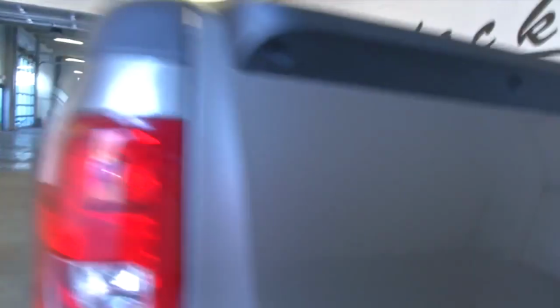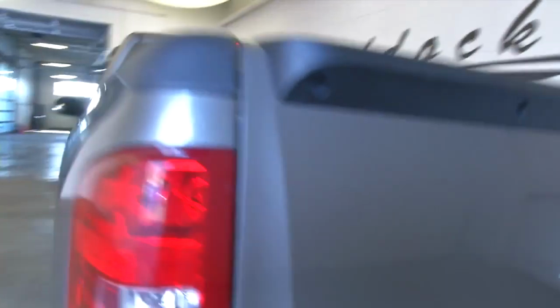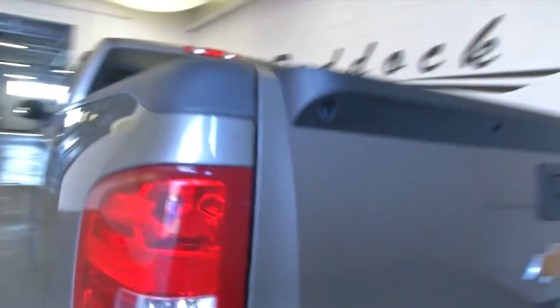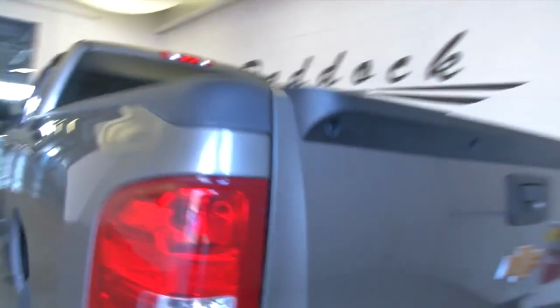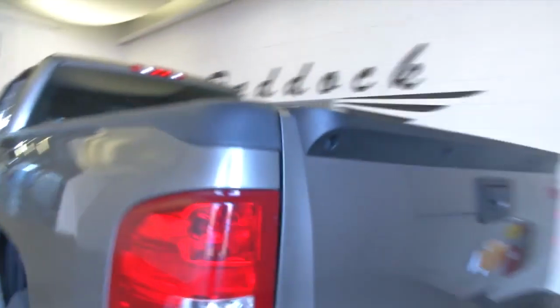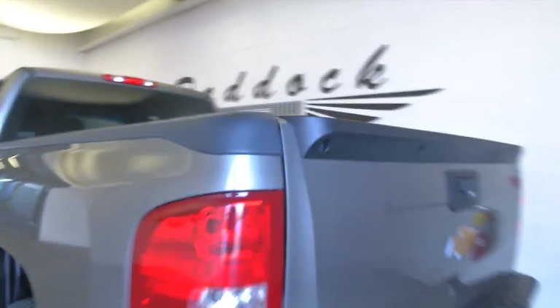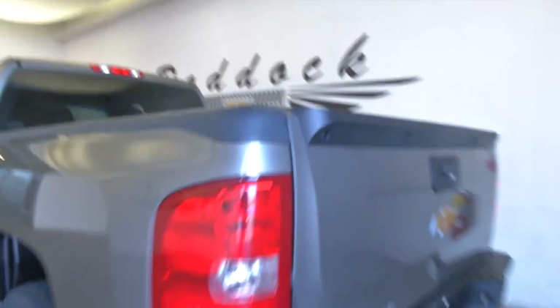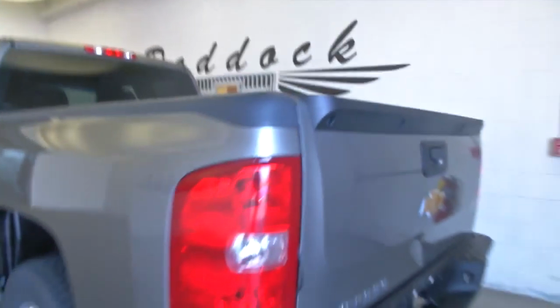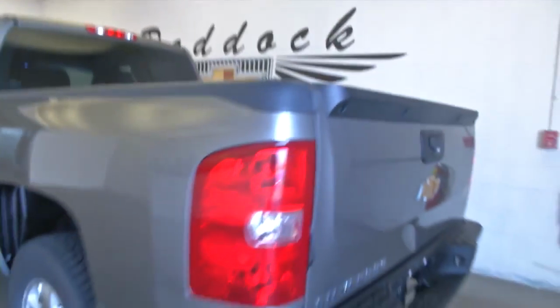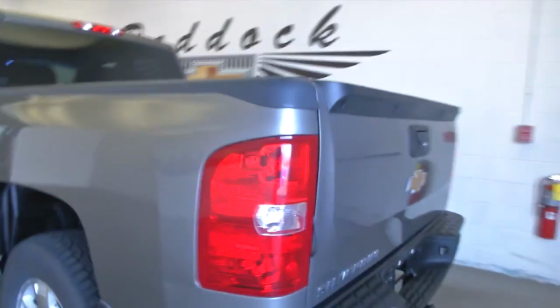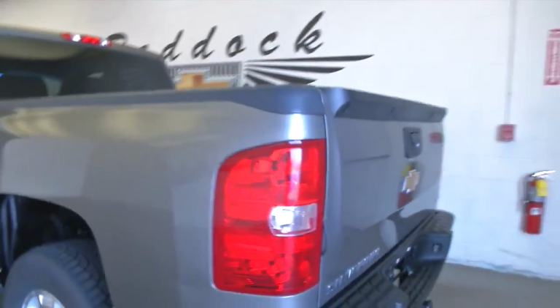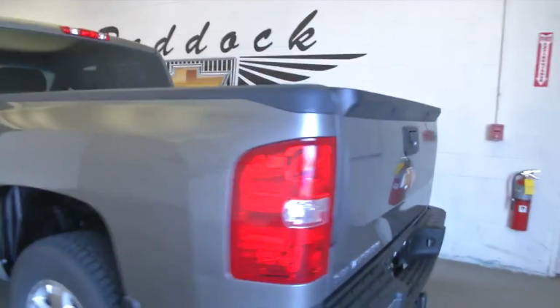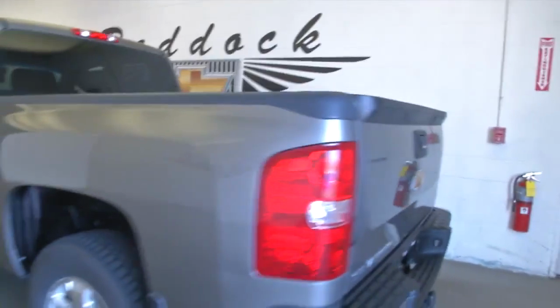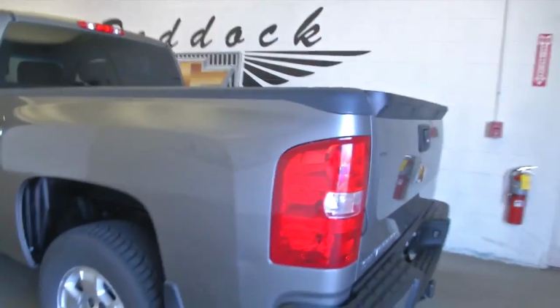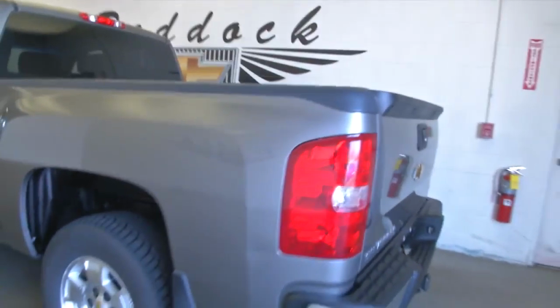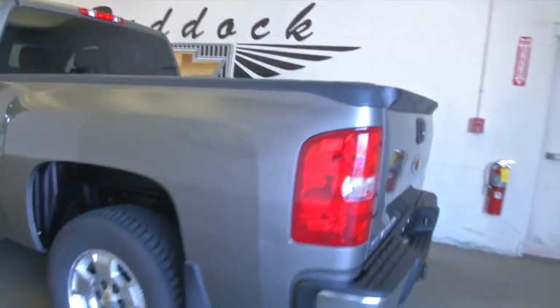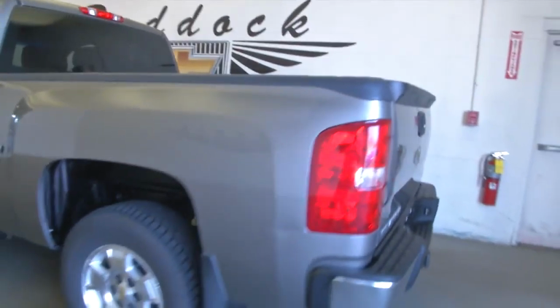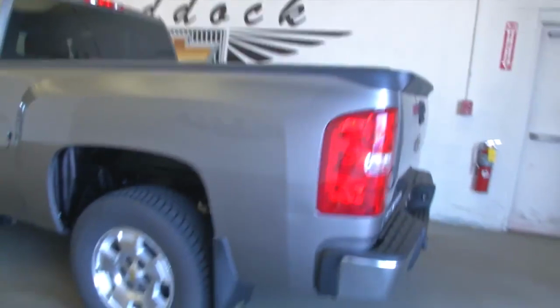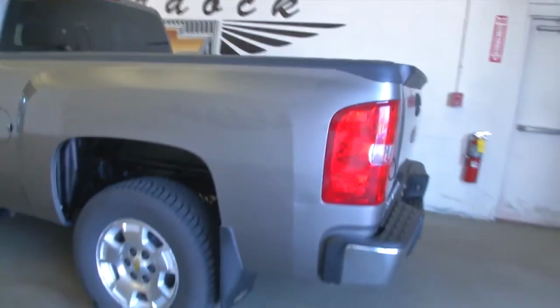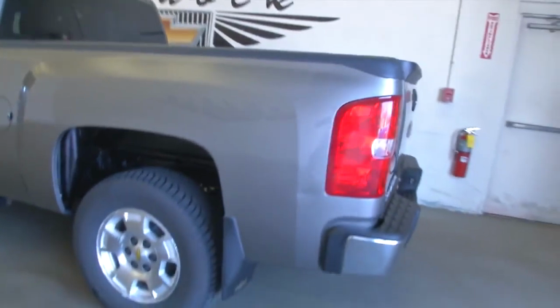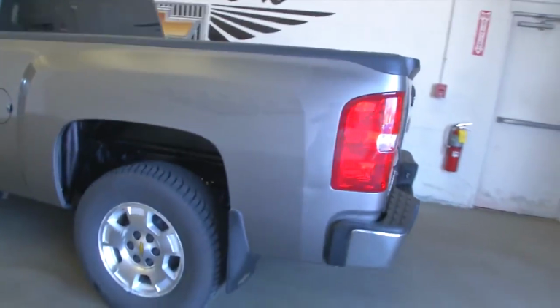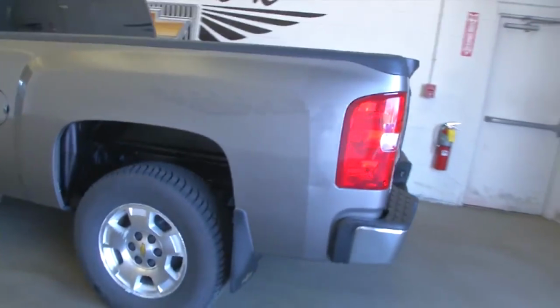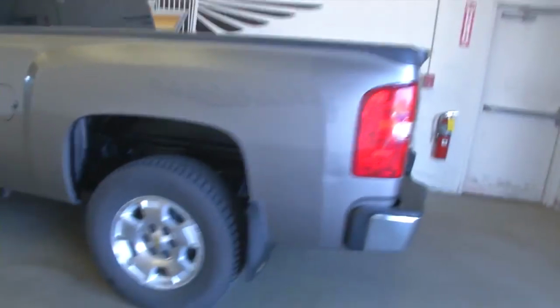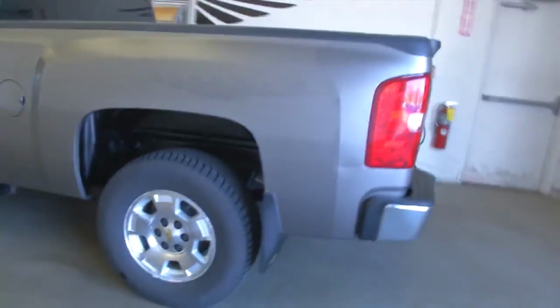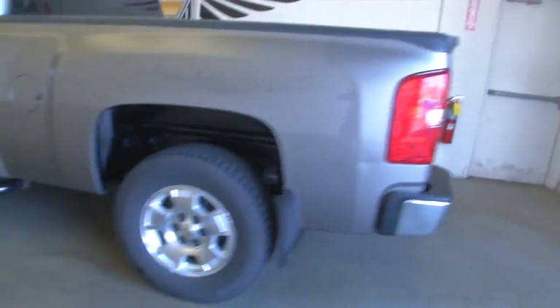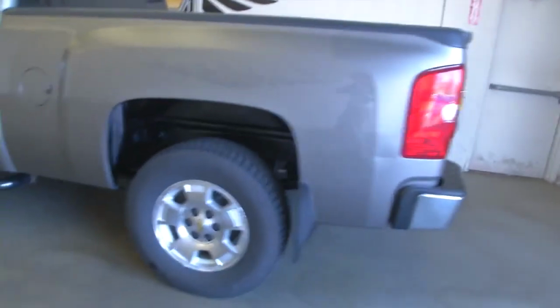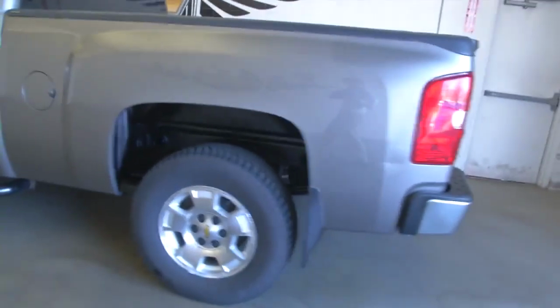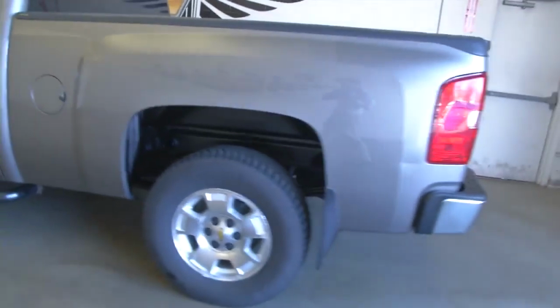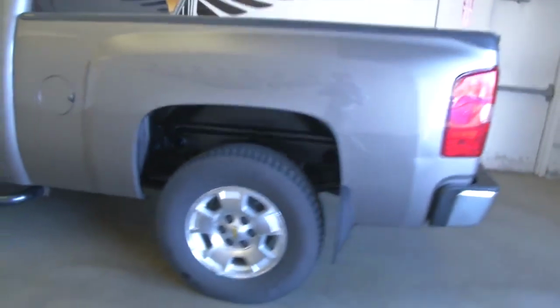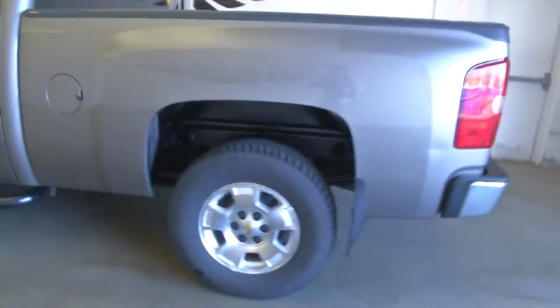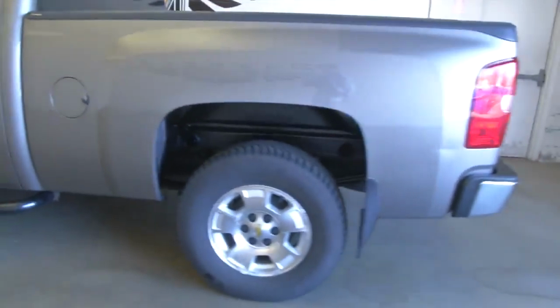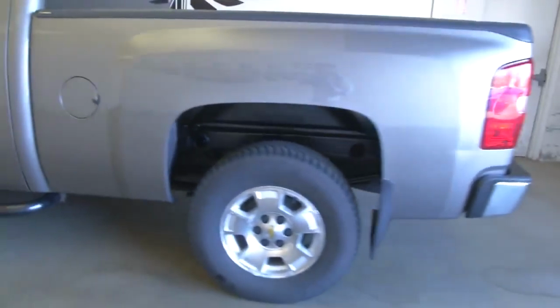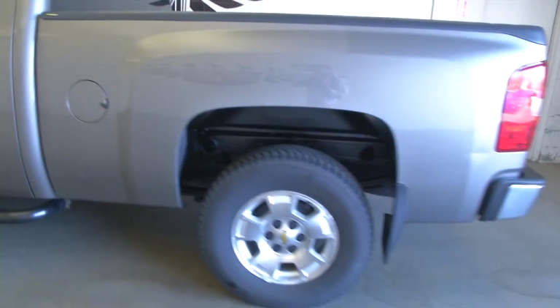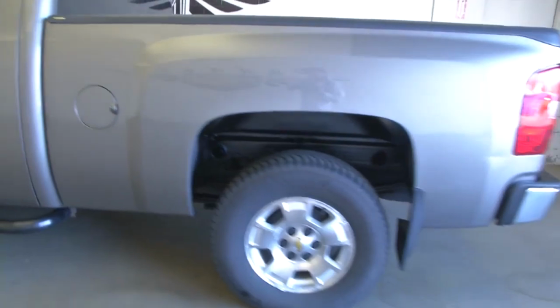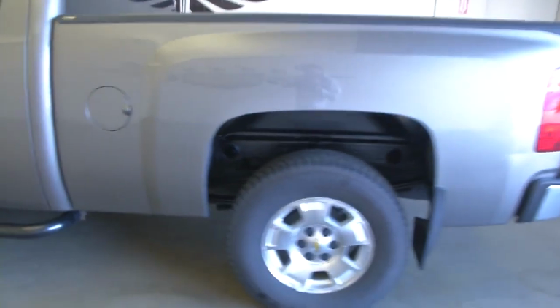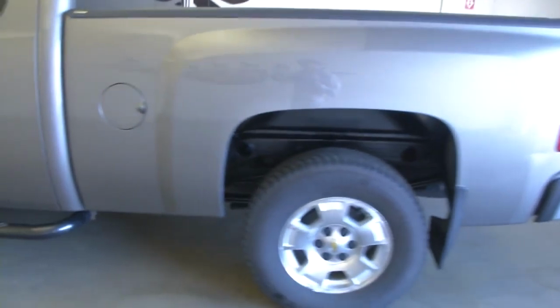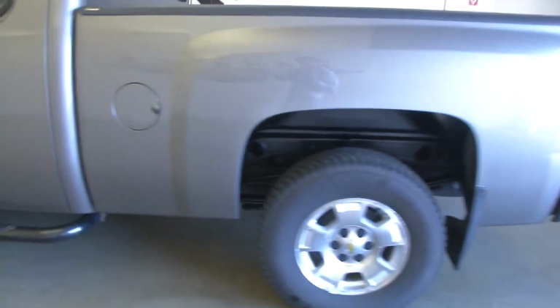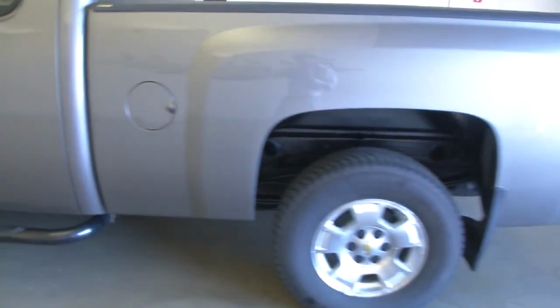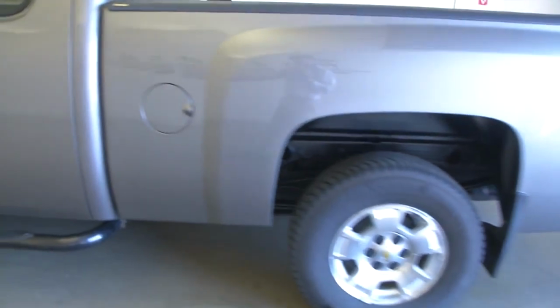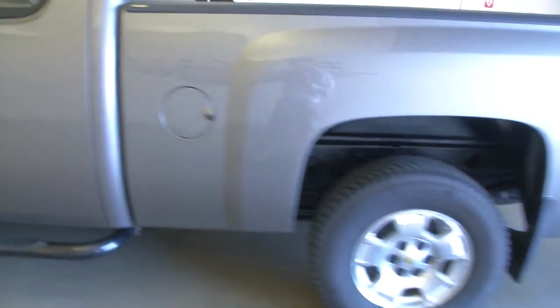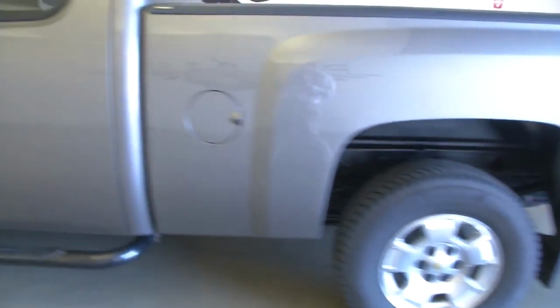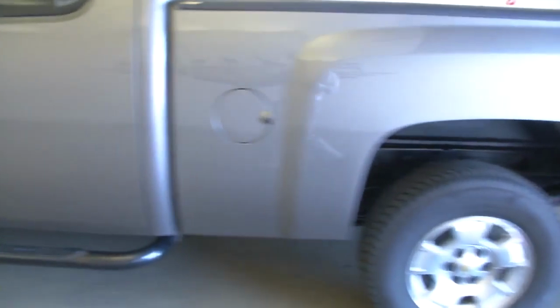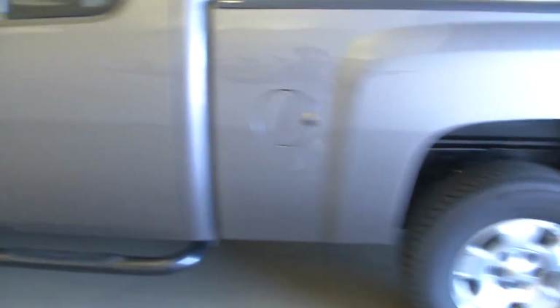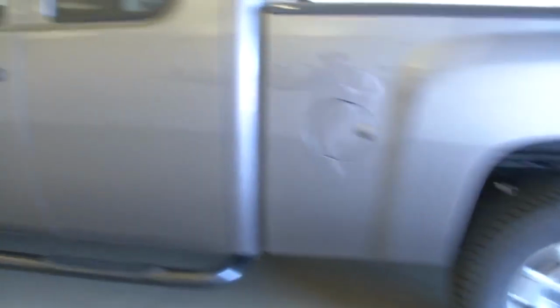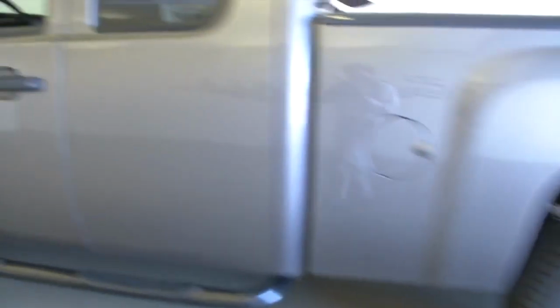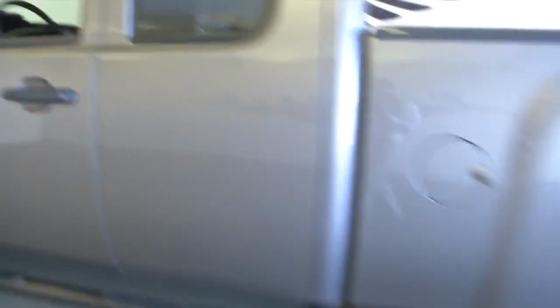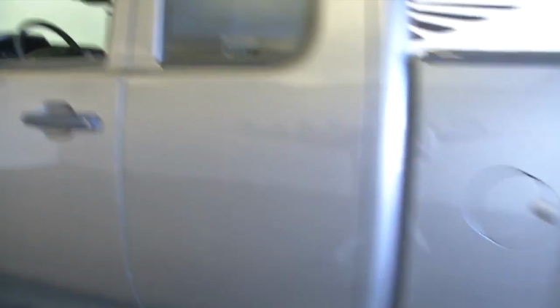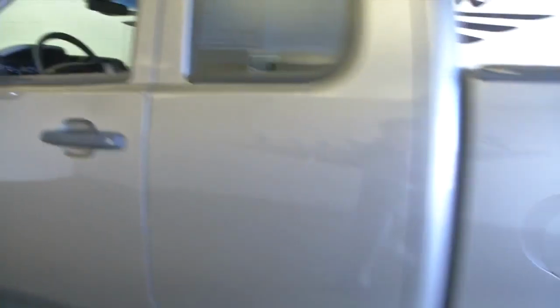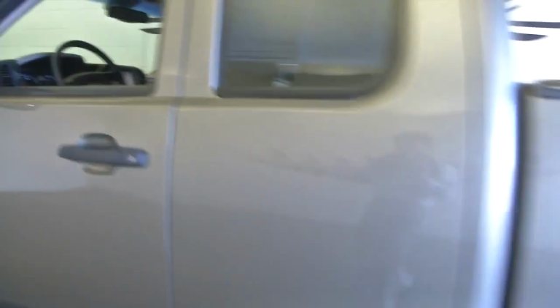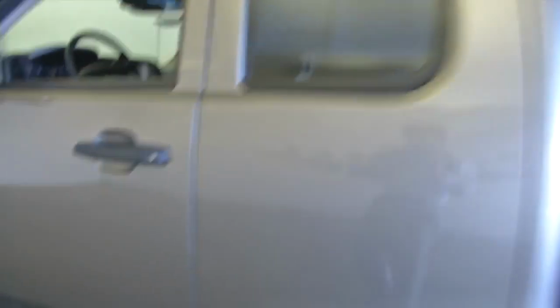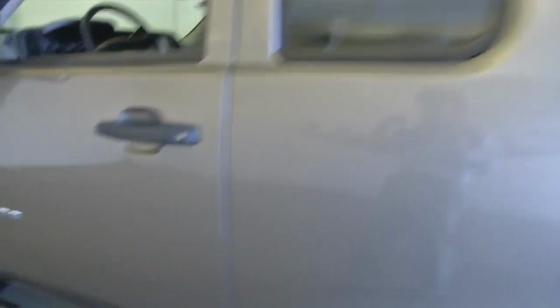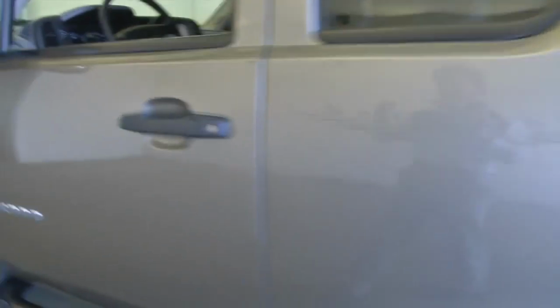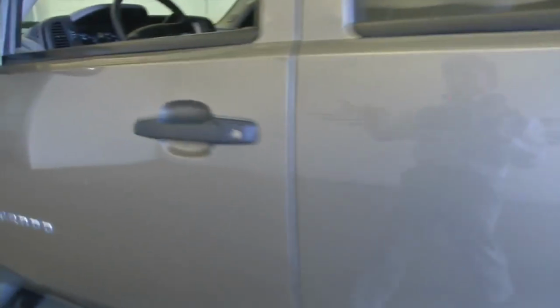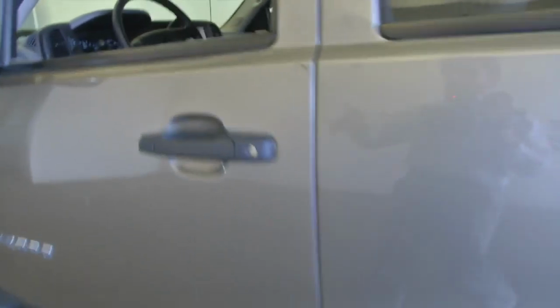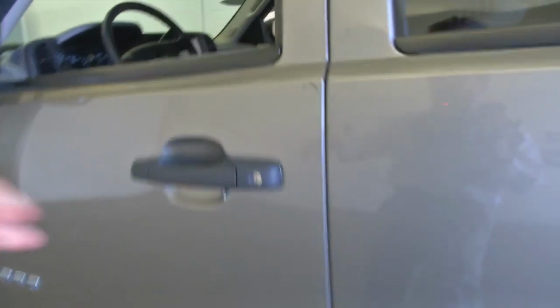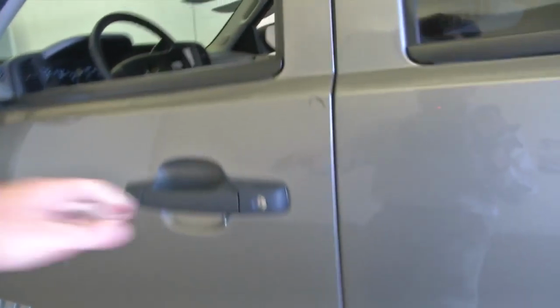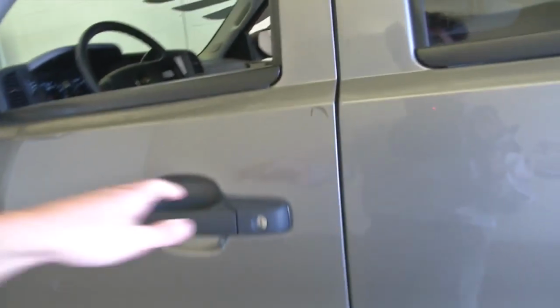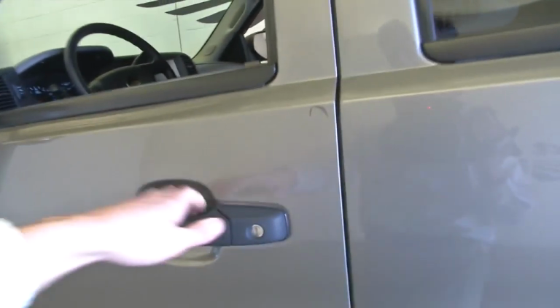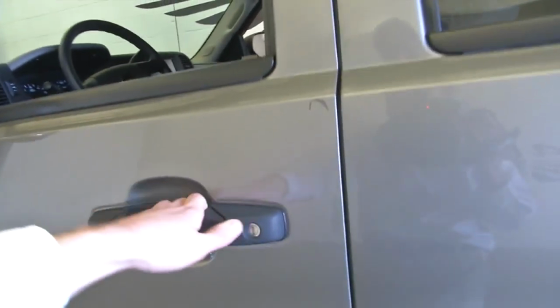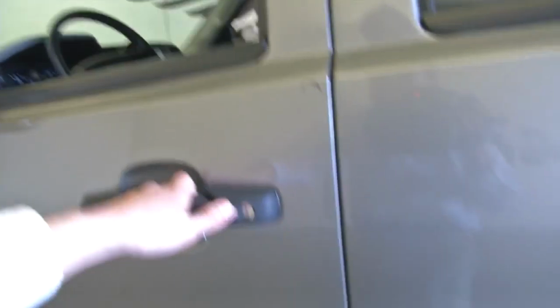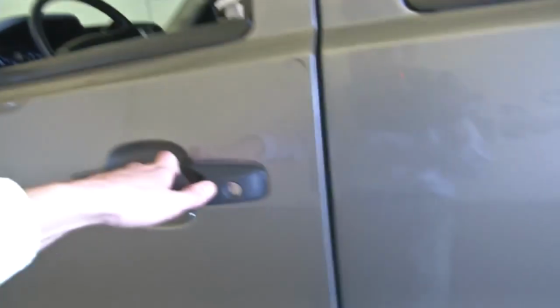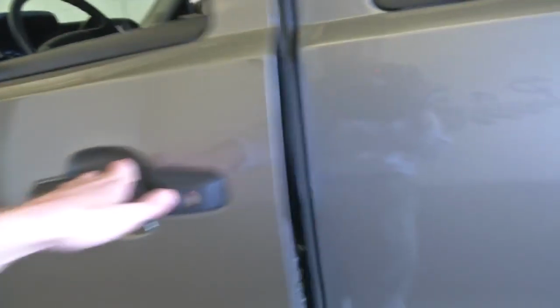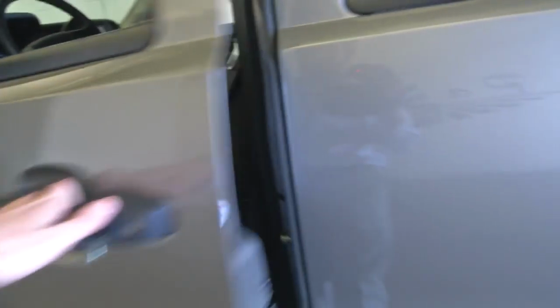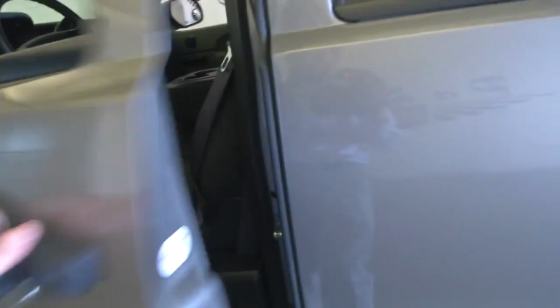You can see the bed liner and the tow hitch — it's ready to tow. It's also got the black tubular step assist.